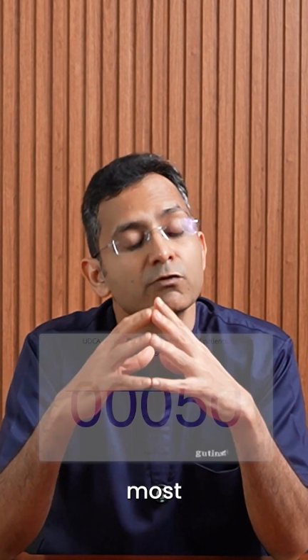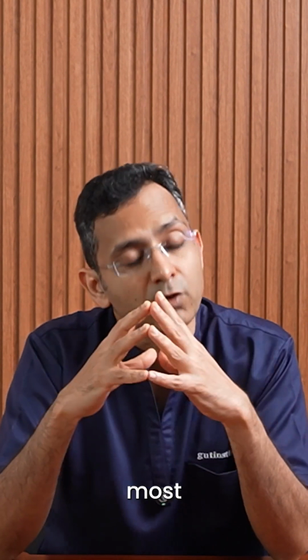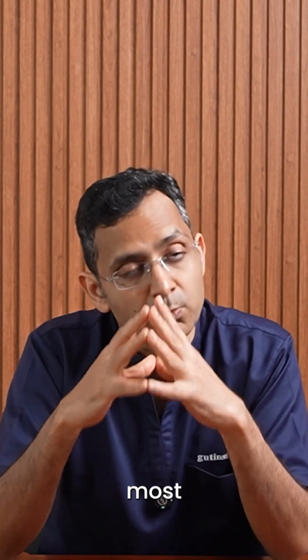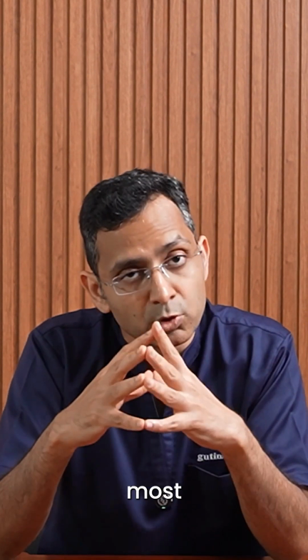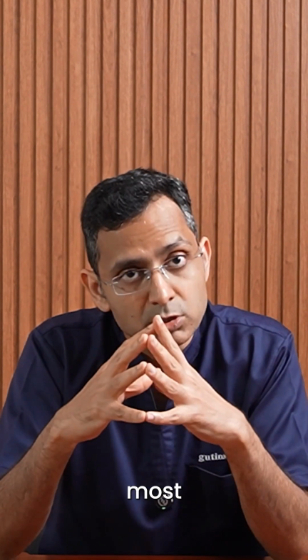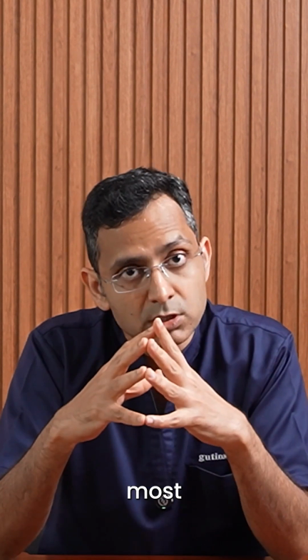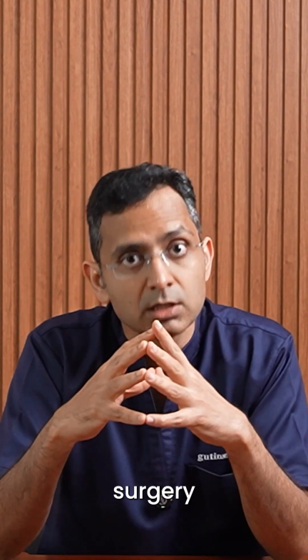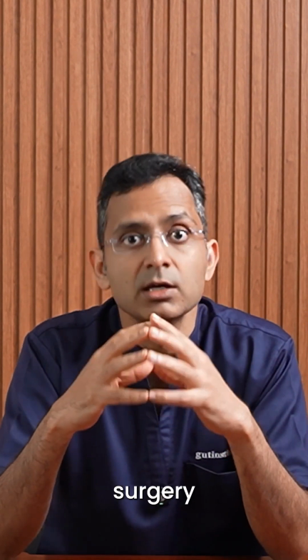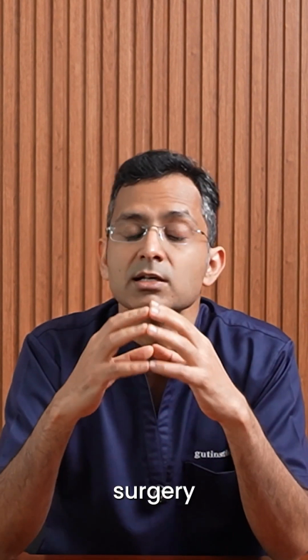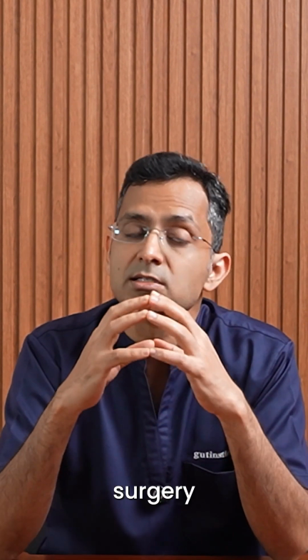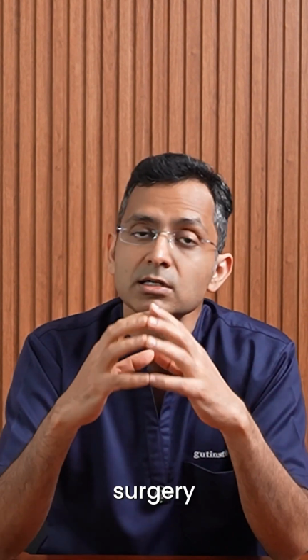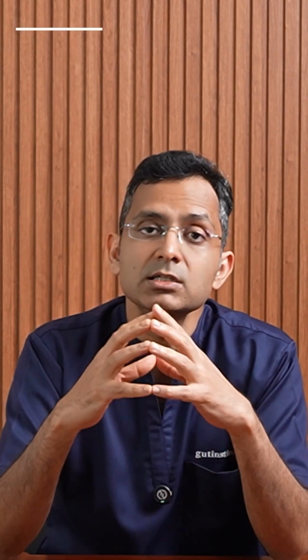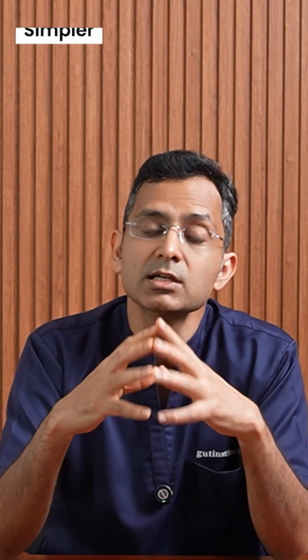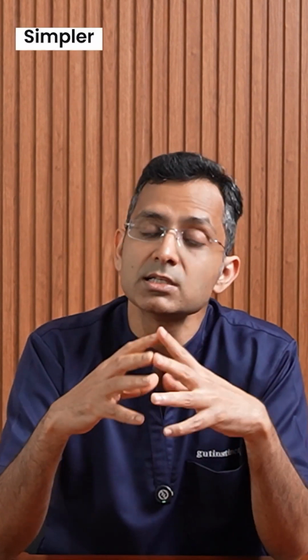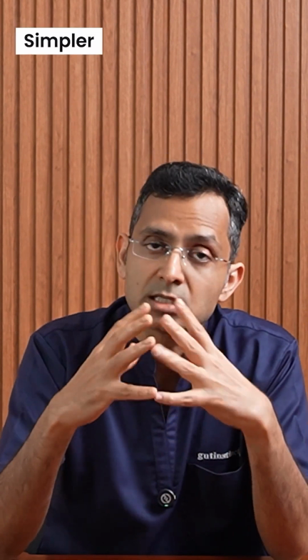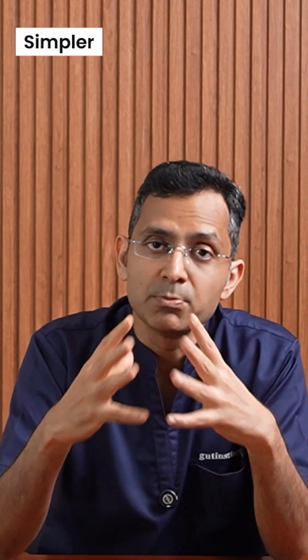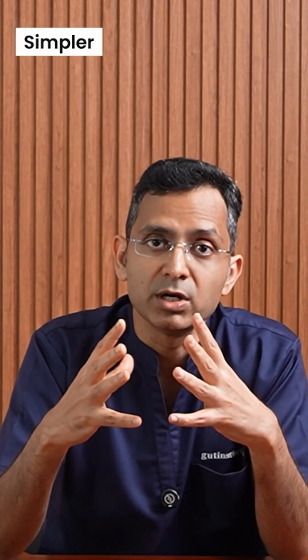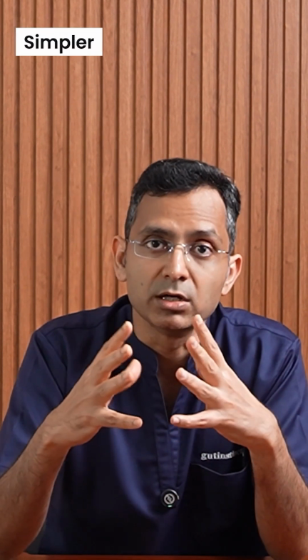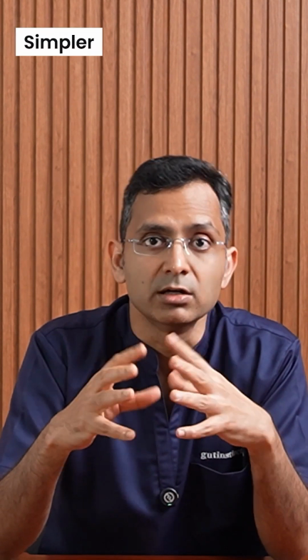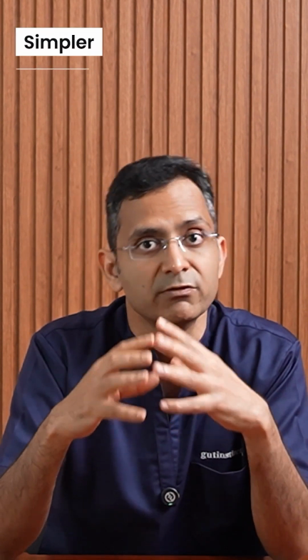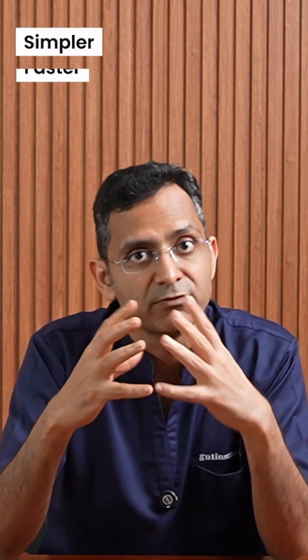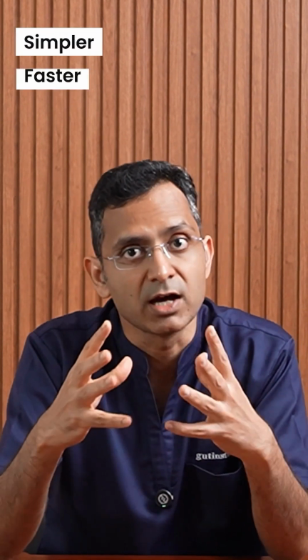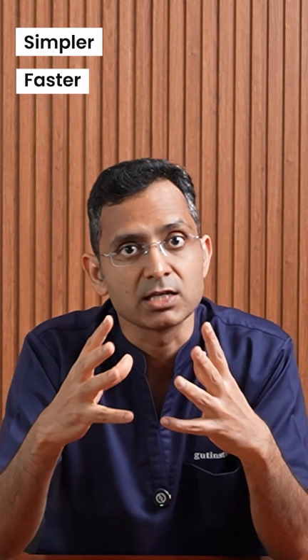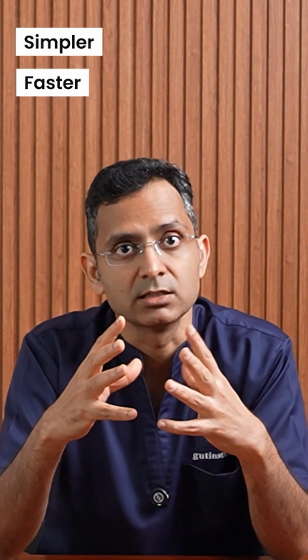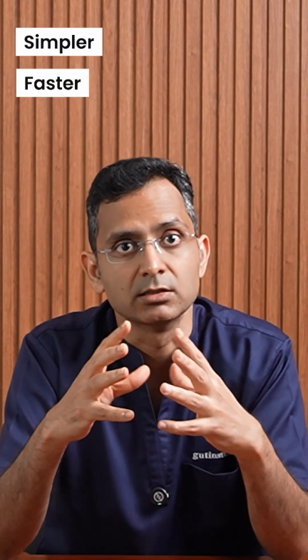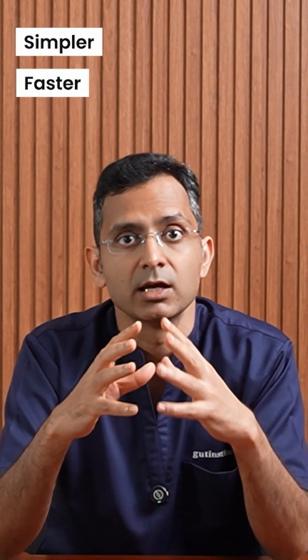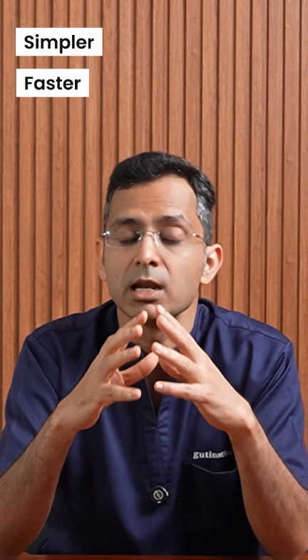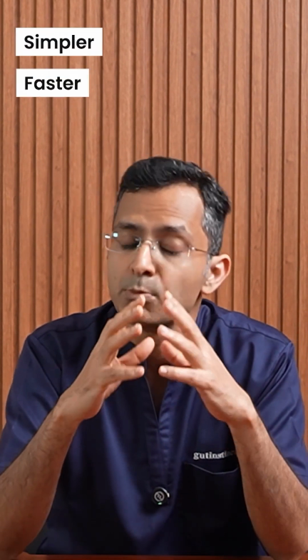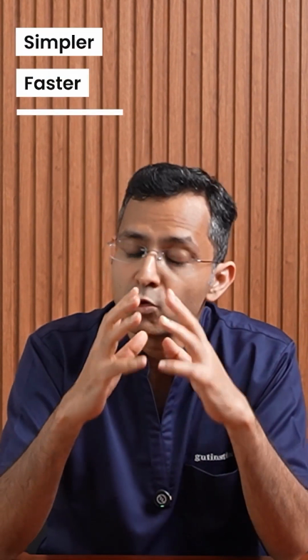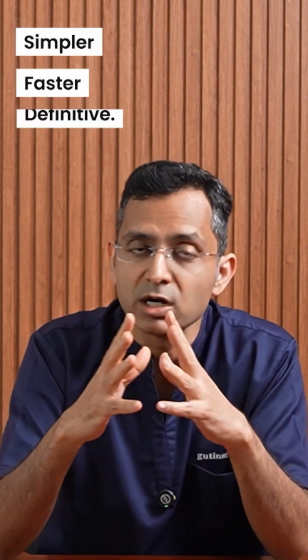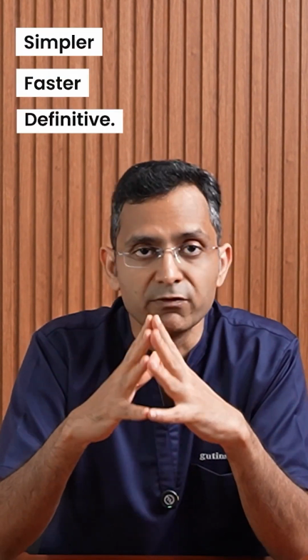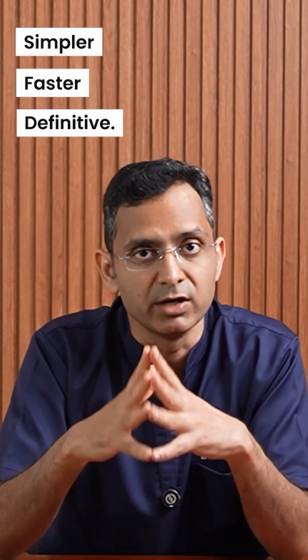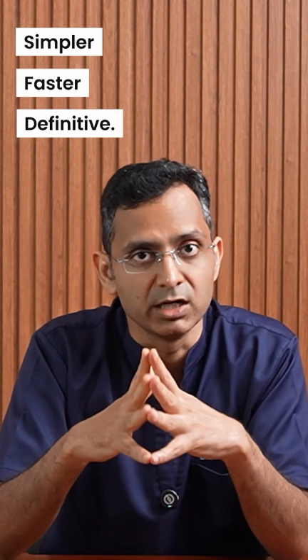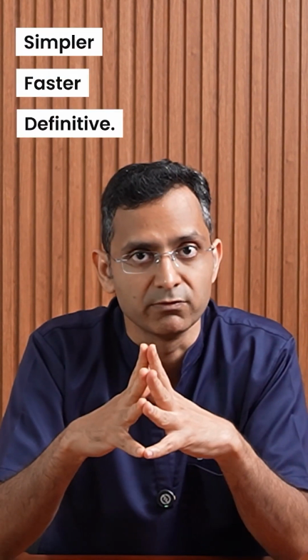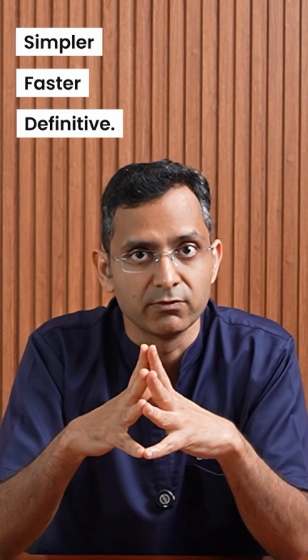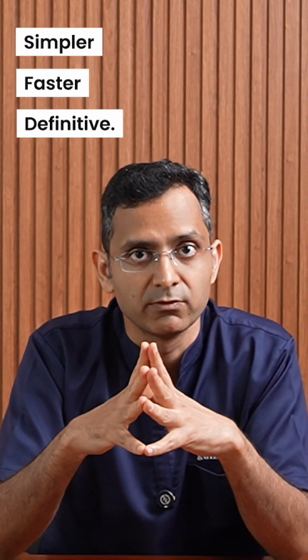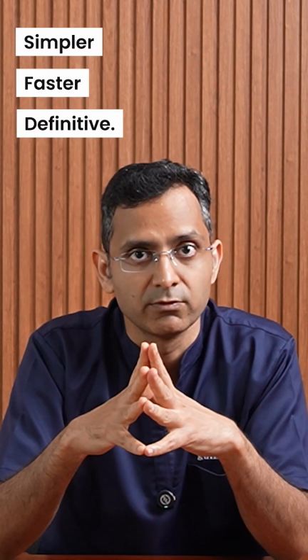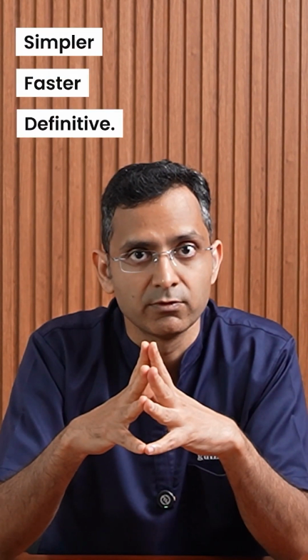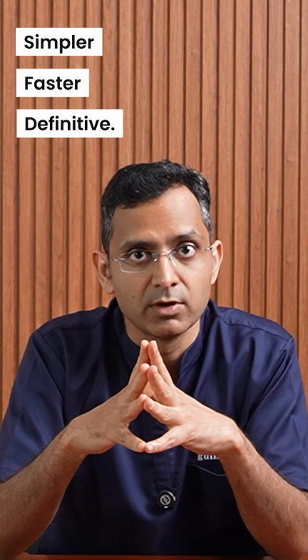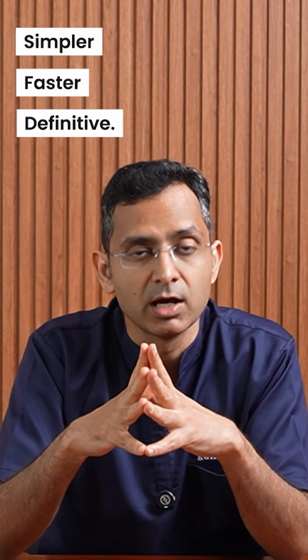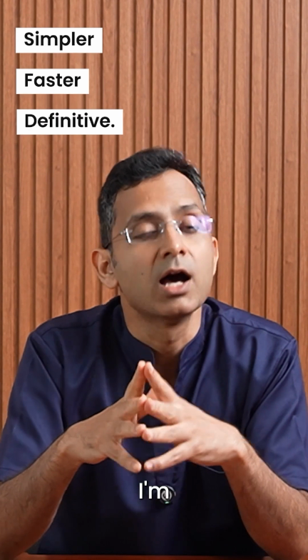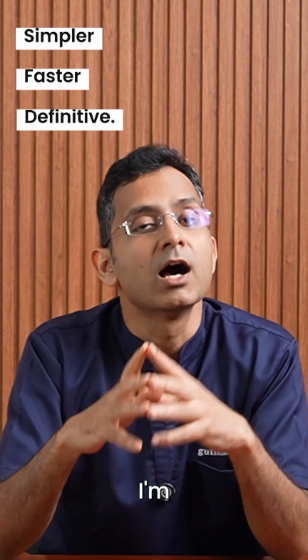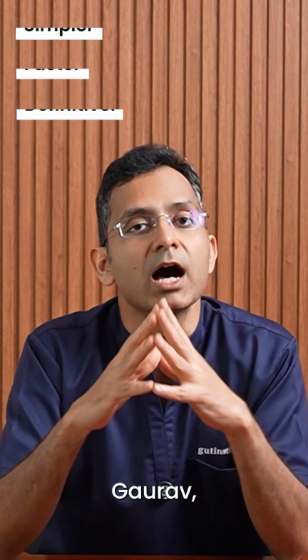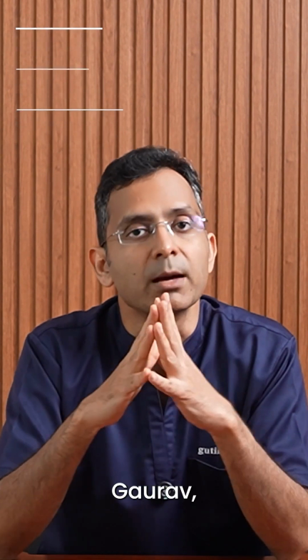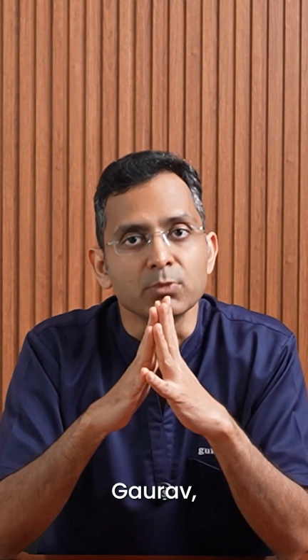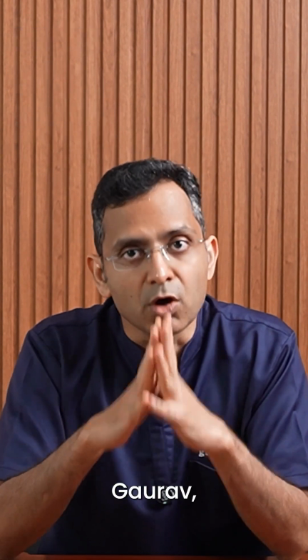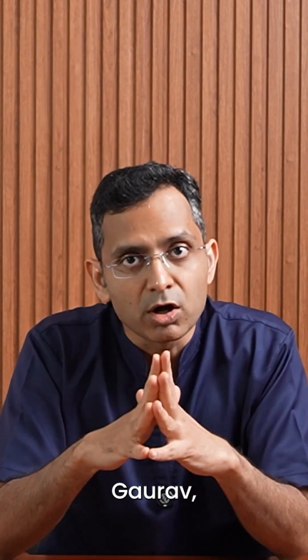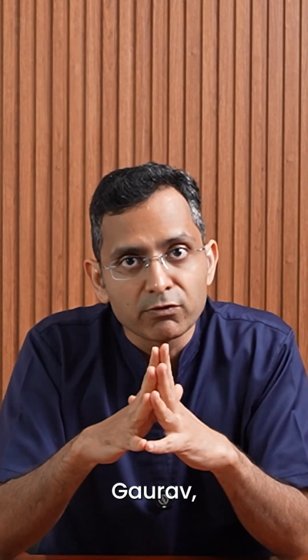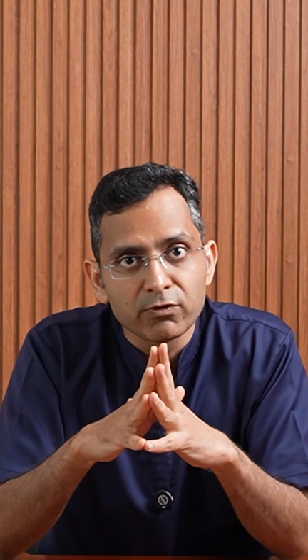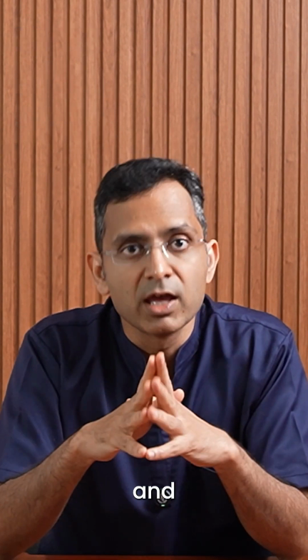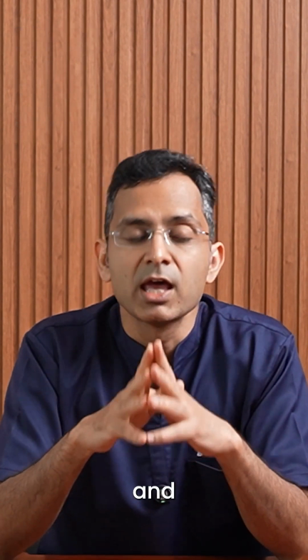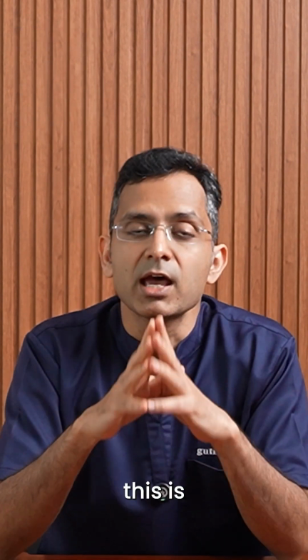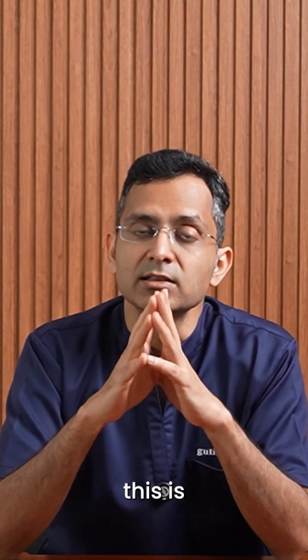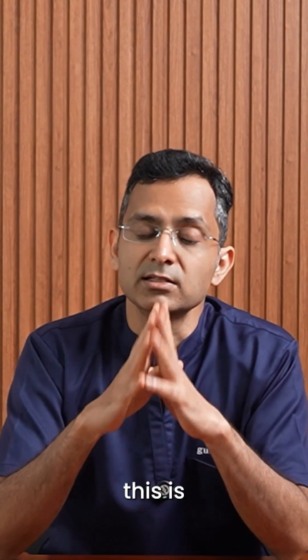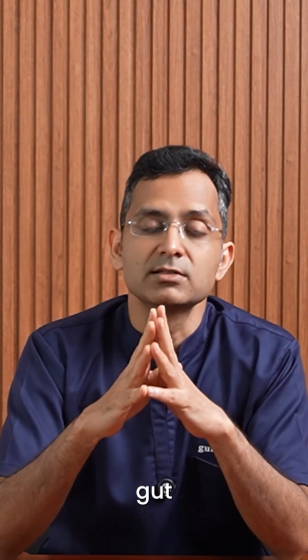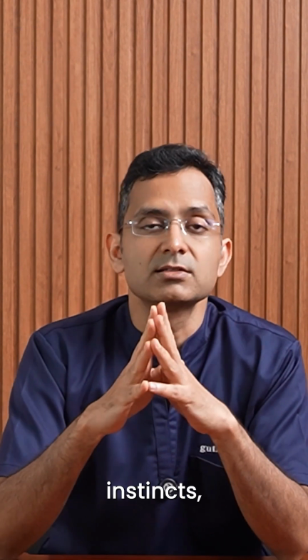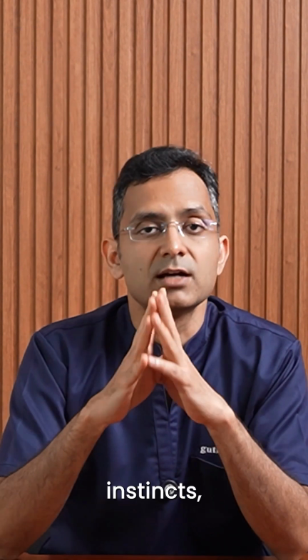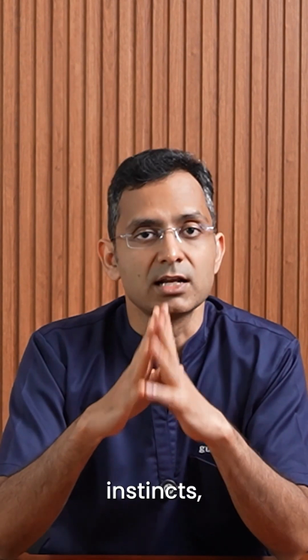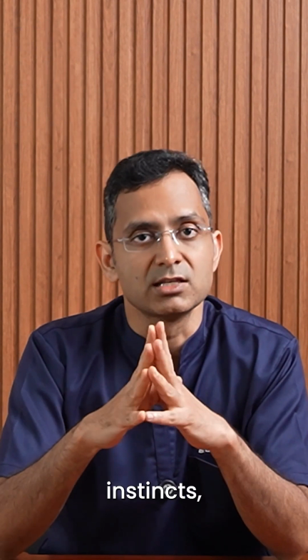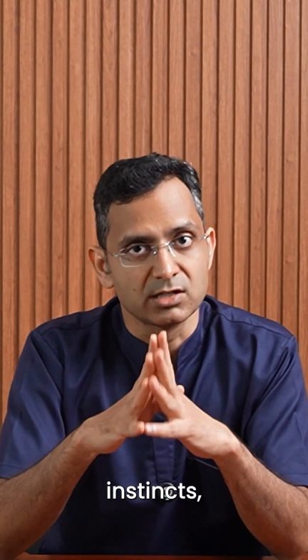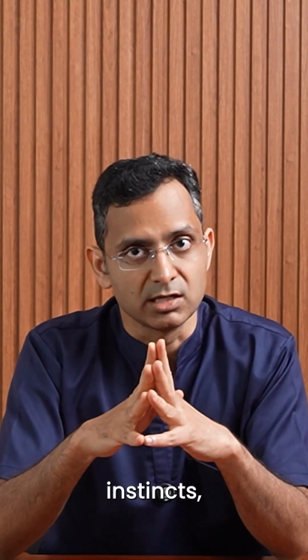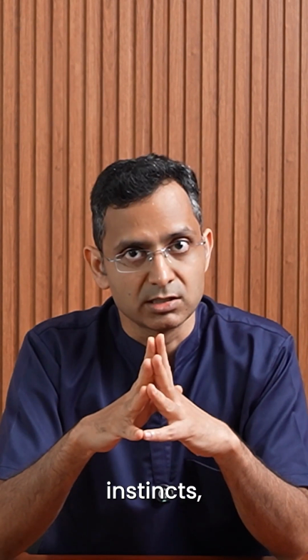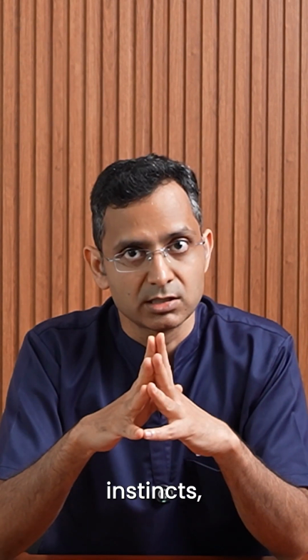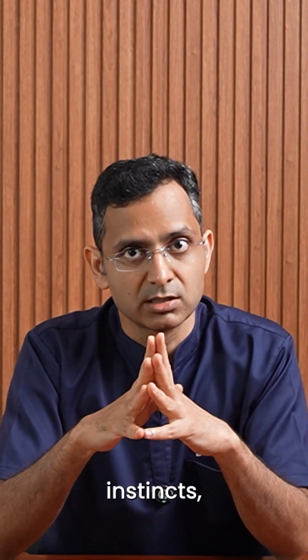For most, surgery is simpler, faster, and more definitive. I am Gaurav, and this is Cut Instincts, where we decode the science minus the hype.